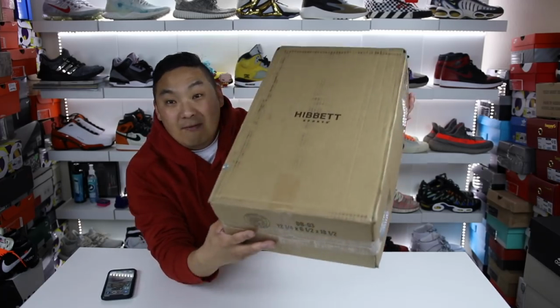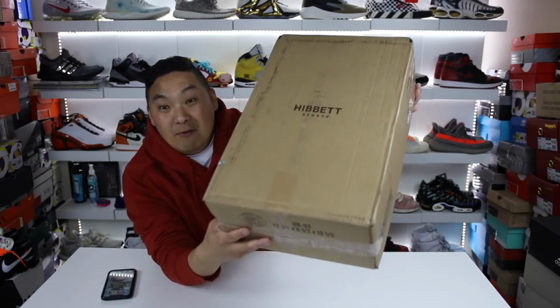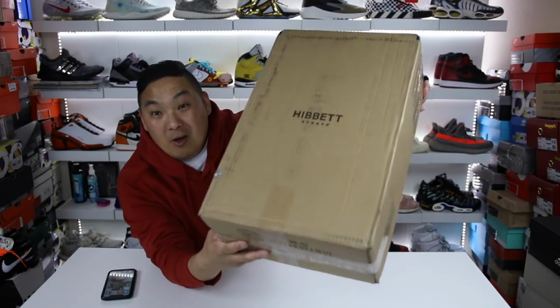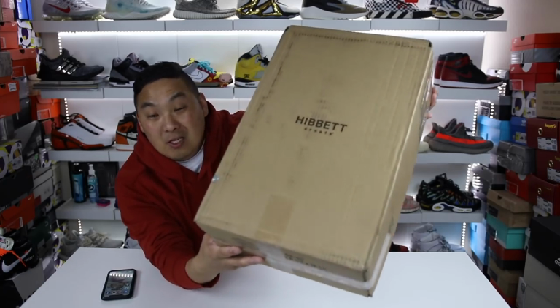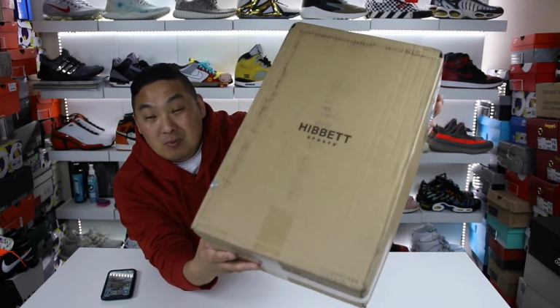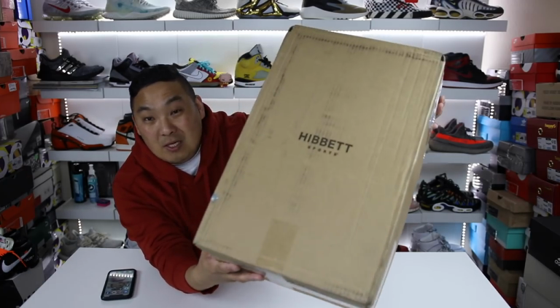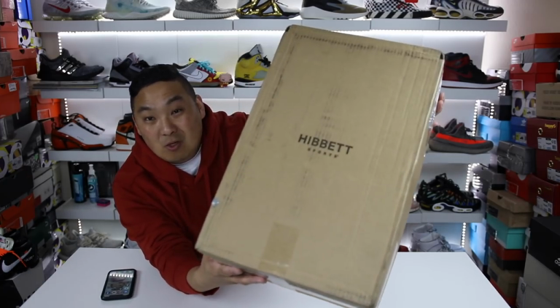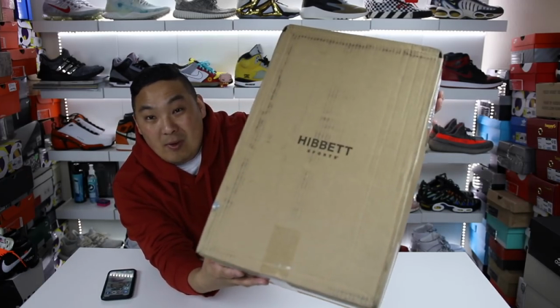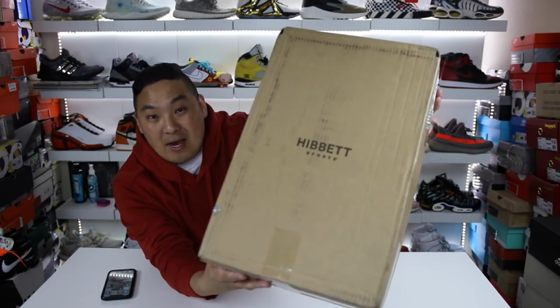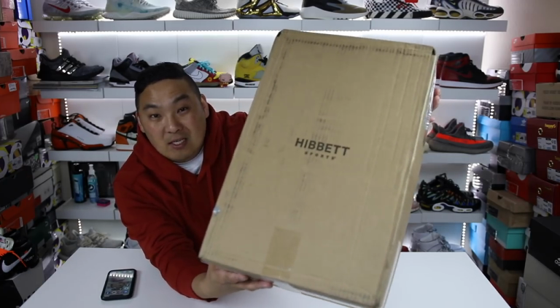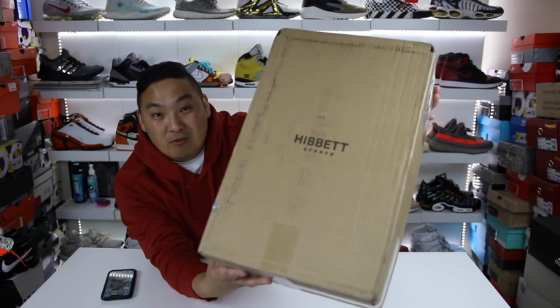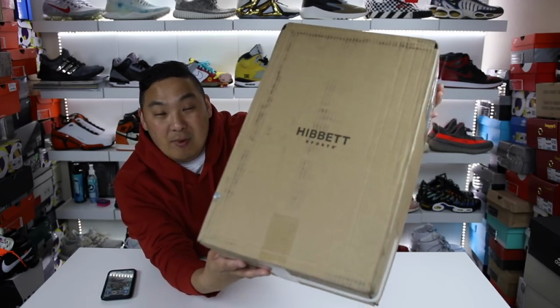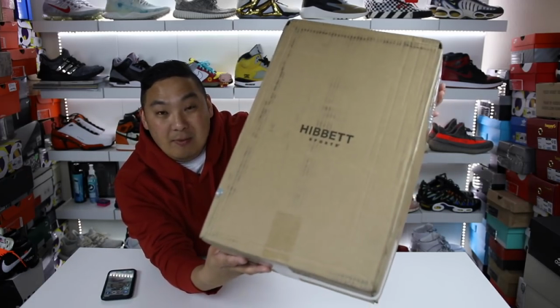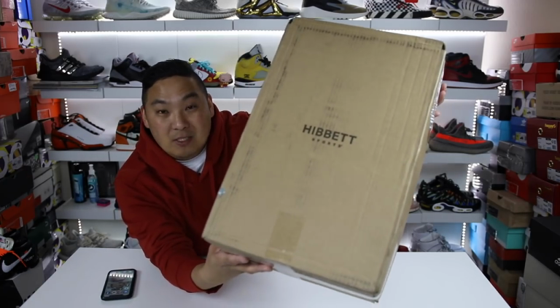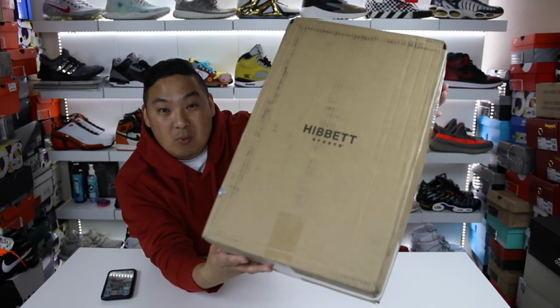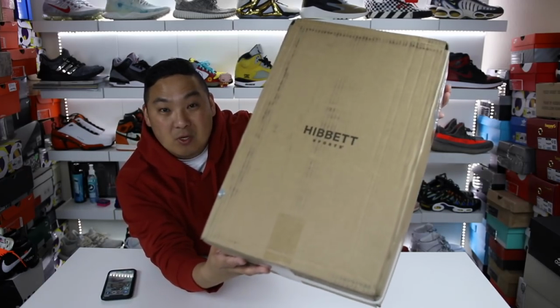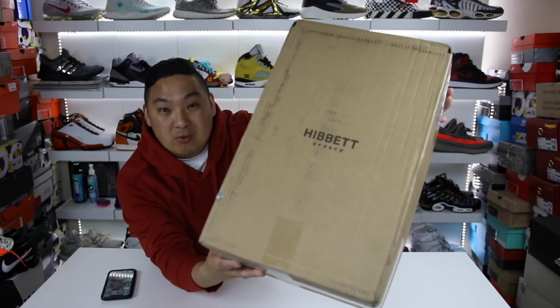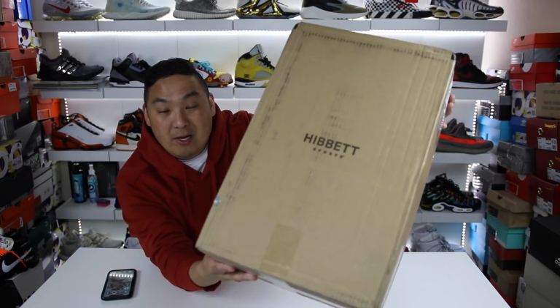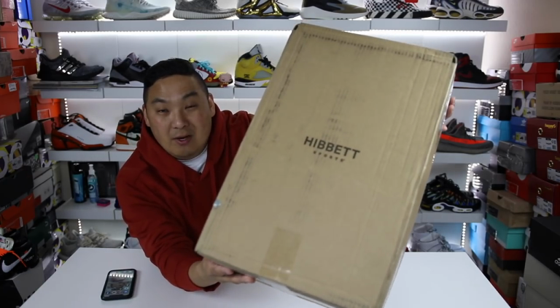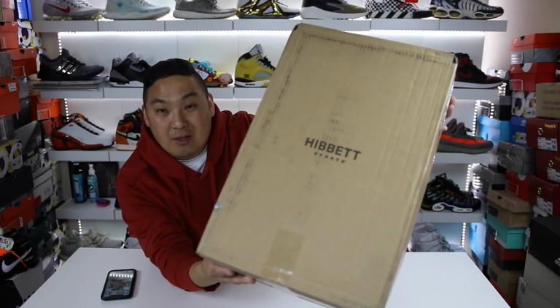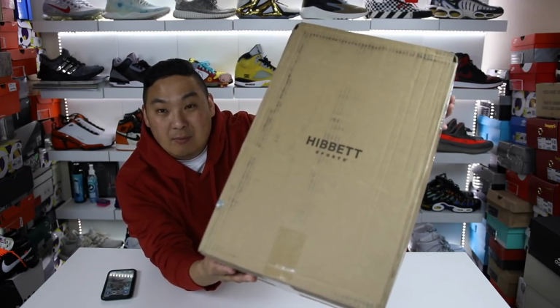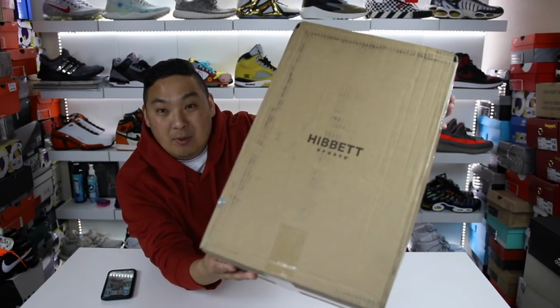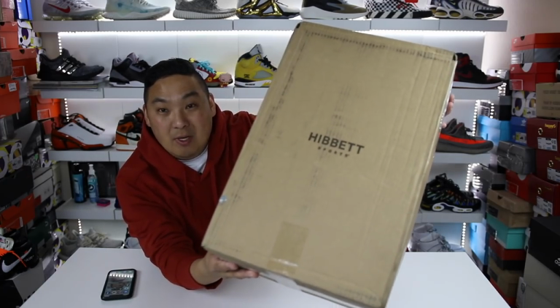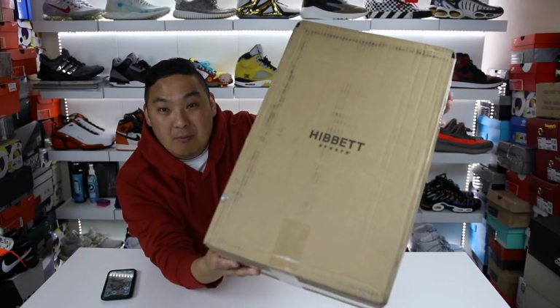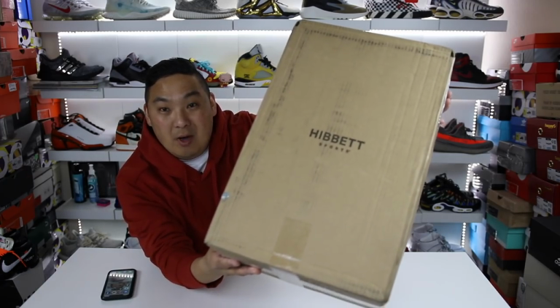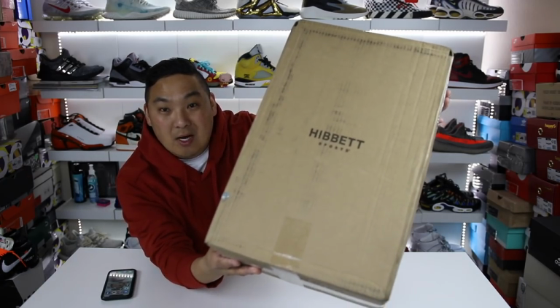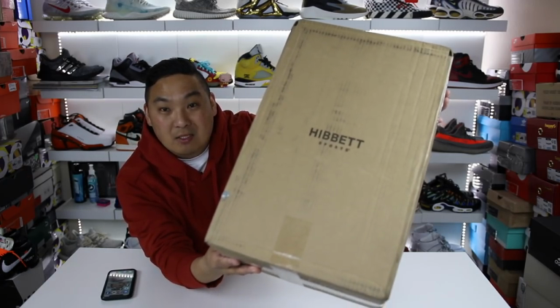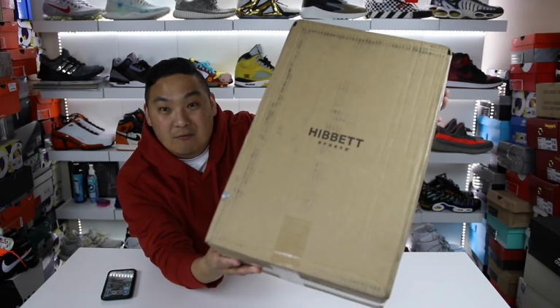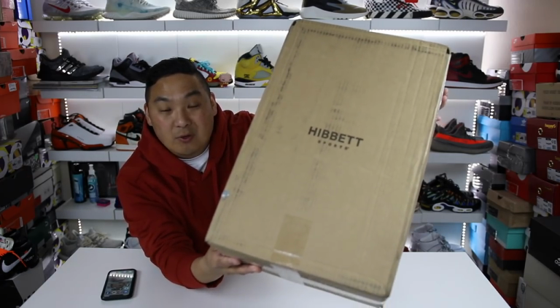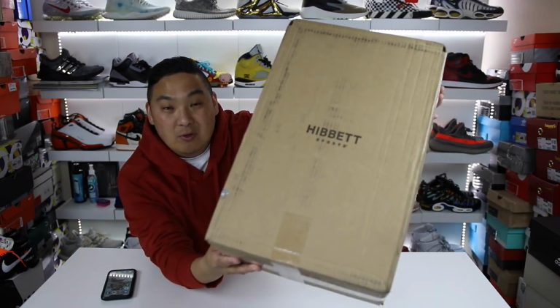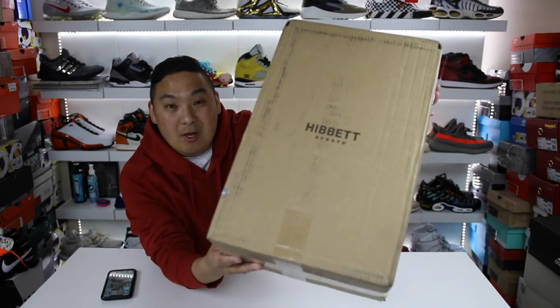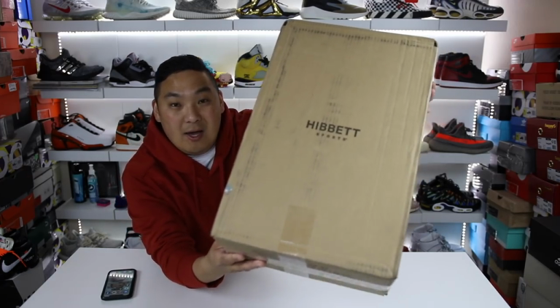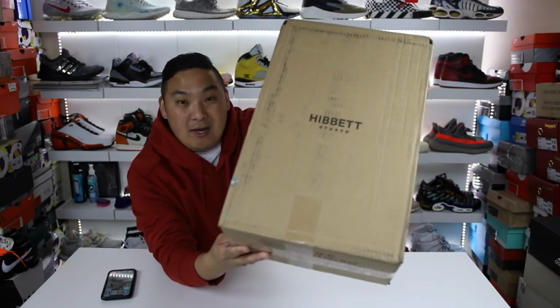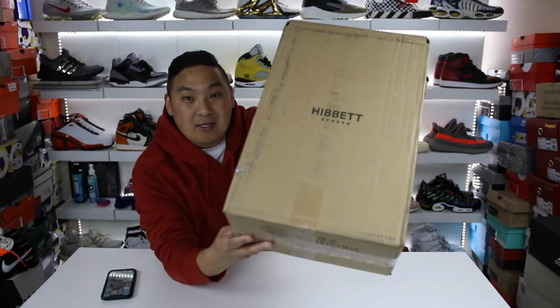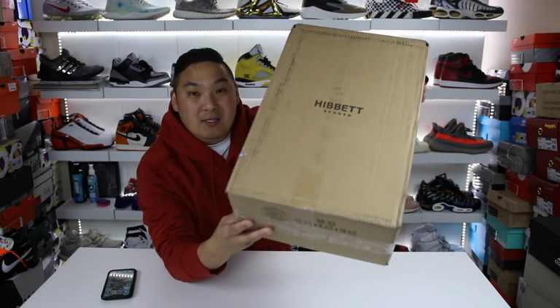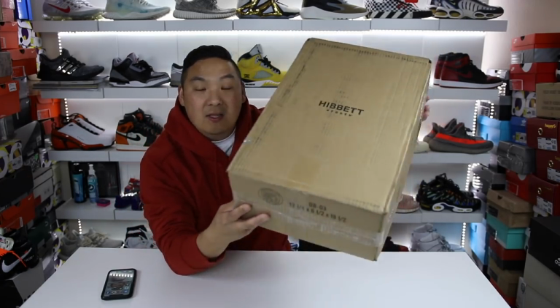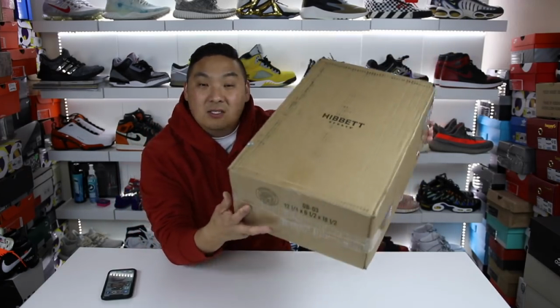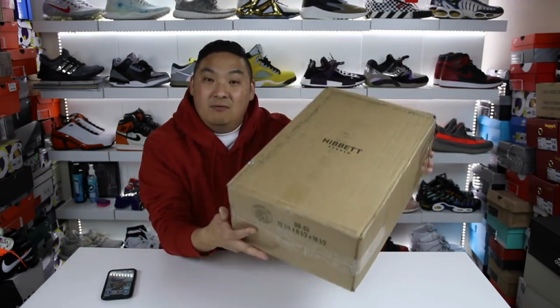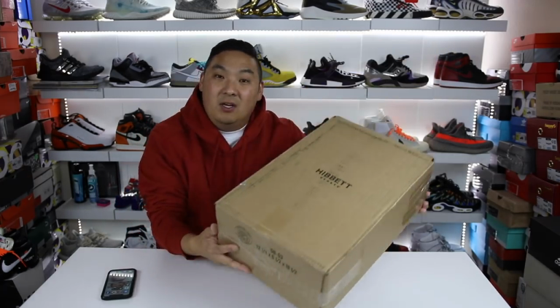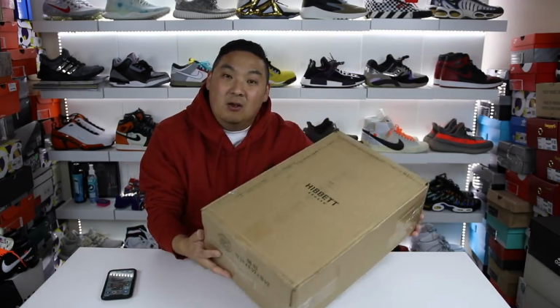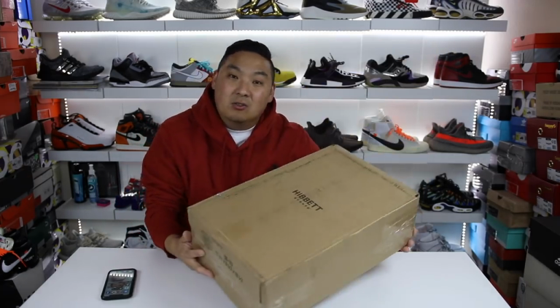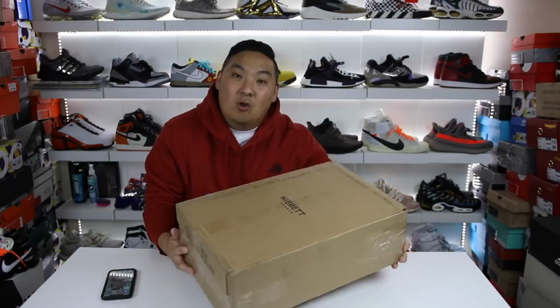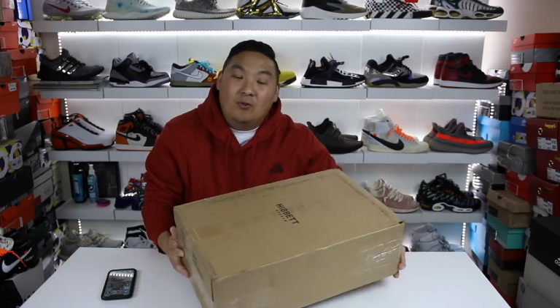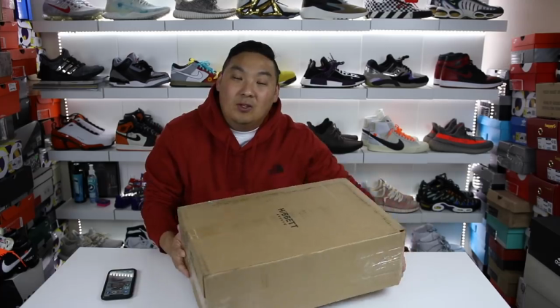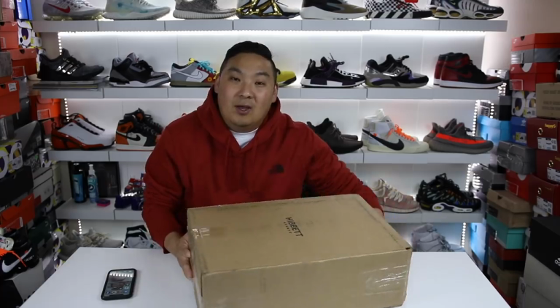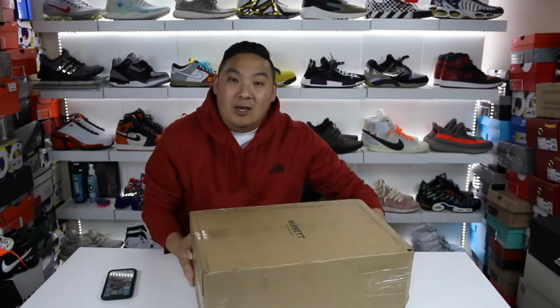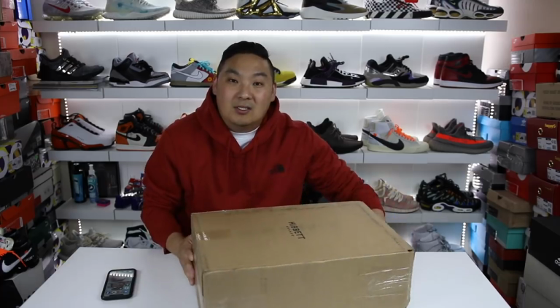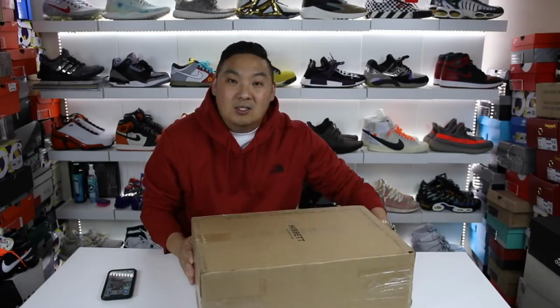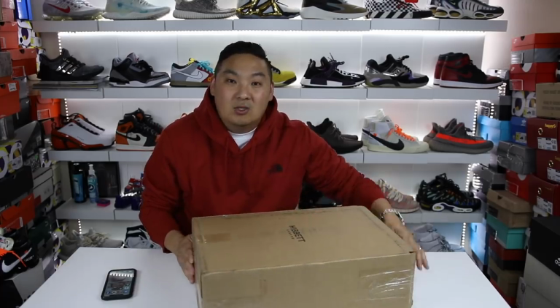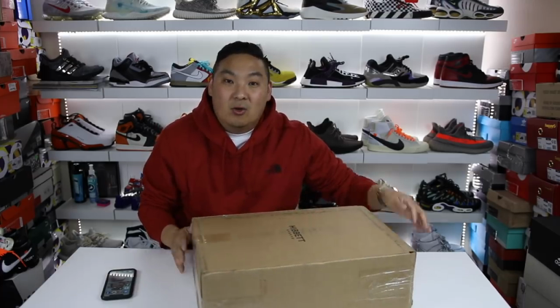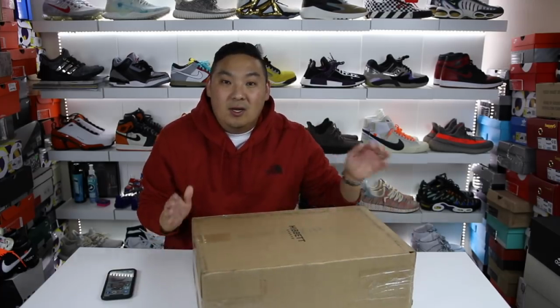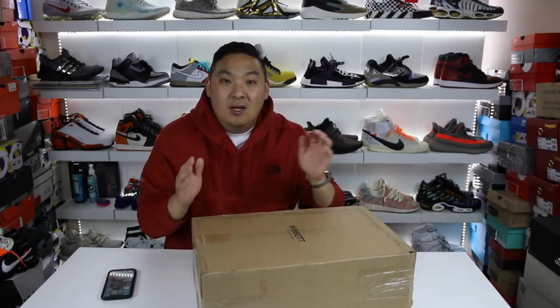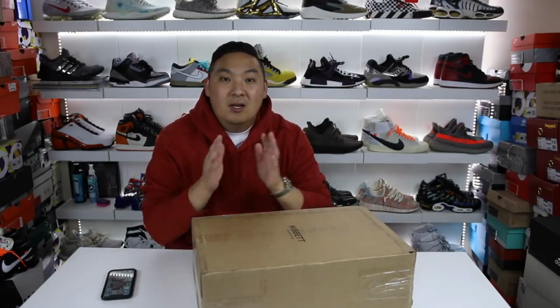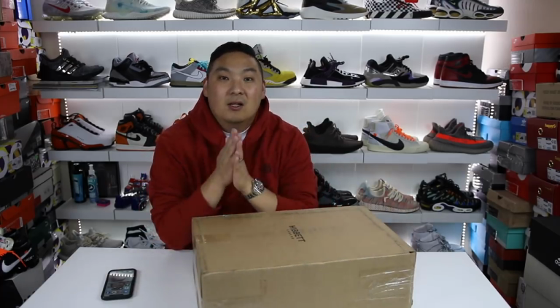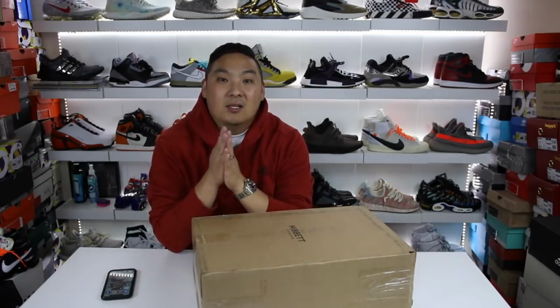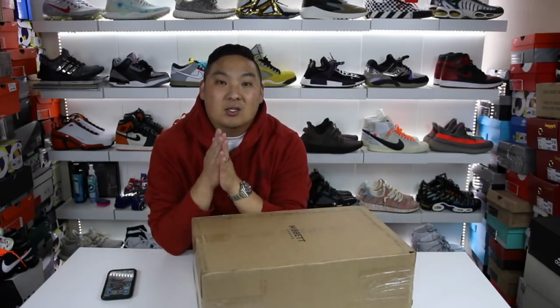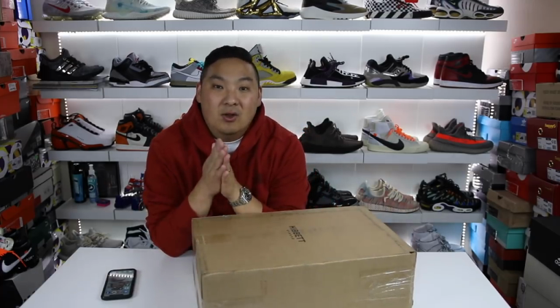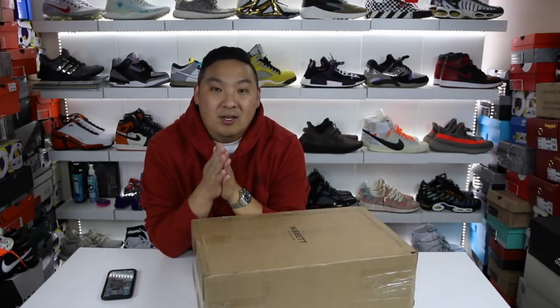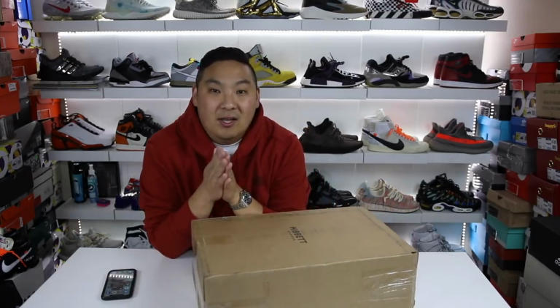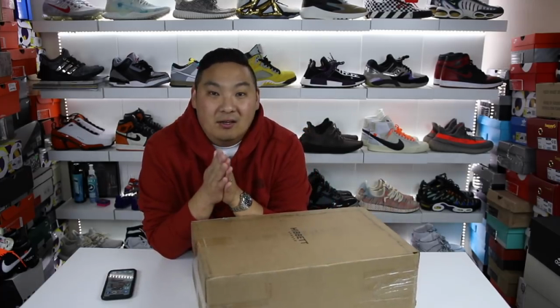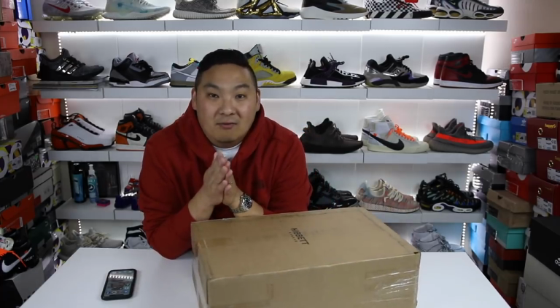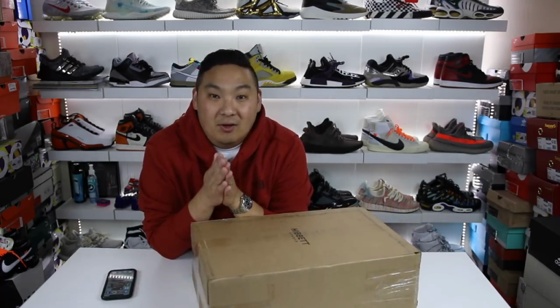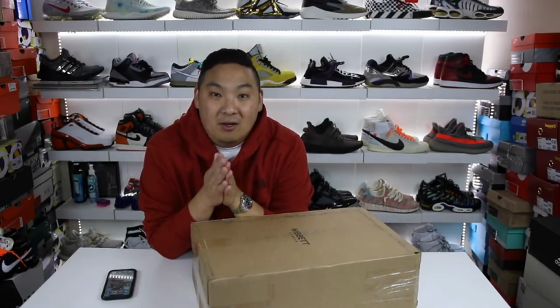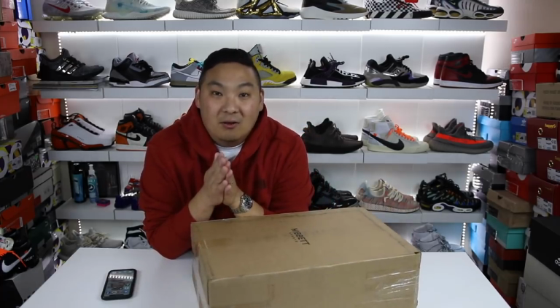I have a very special package from Hibbett Sports right here that I'm going to be unboxing for you guys in this video. So hopefully you guys enjoy. Let's go ahead and get in the video.